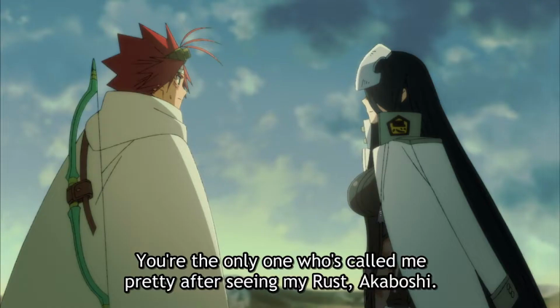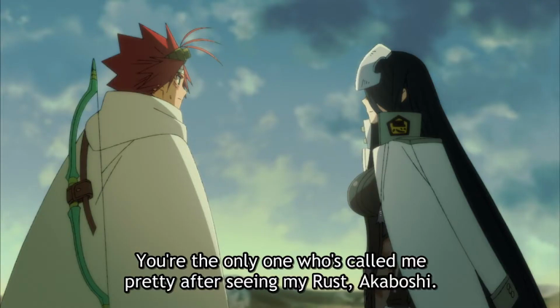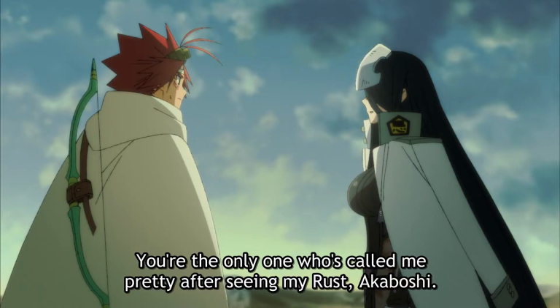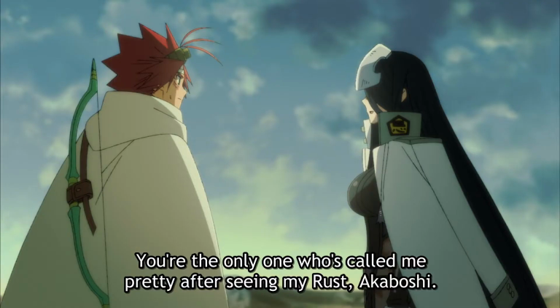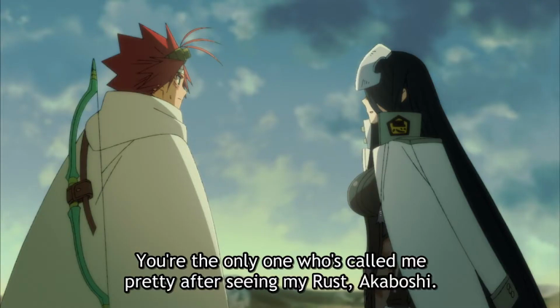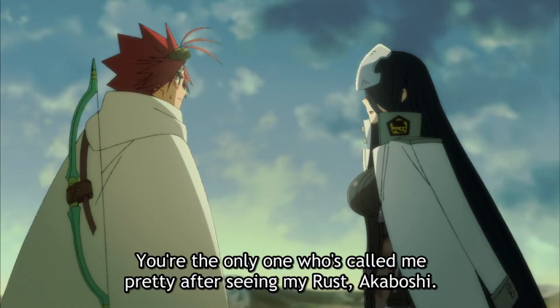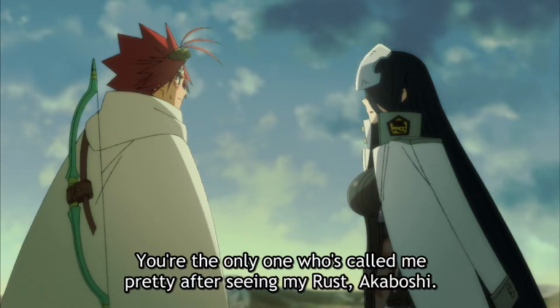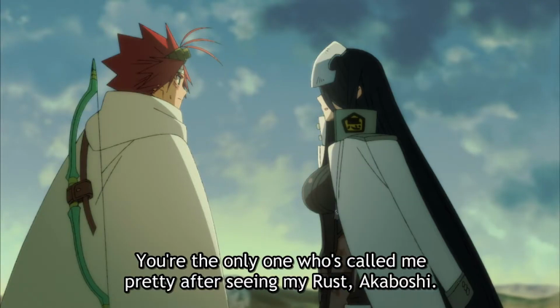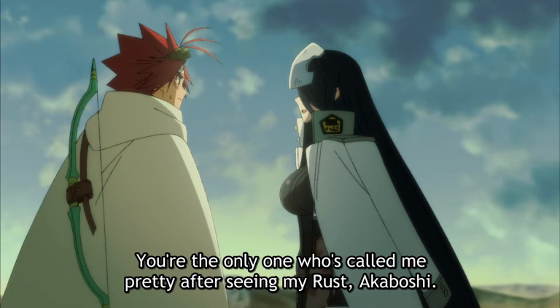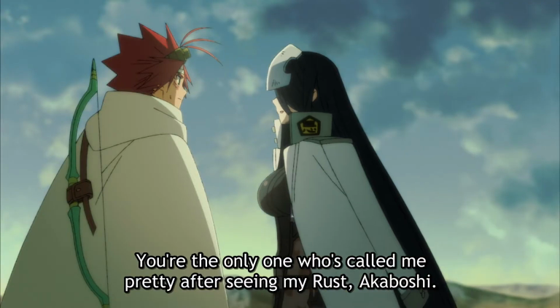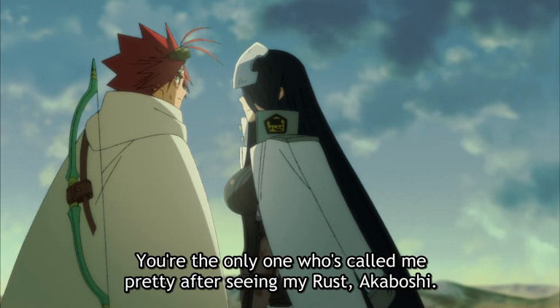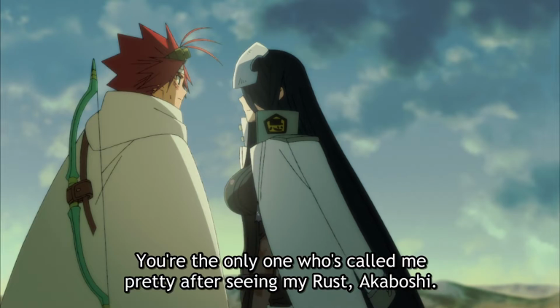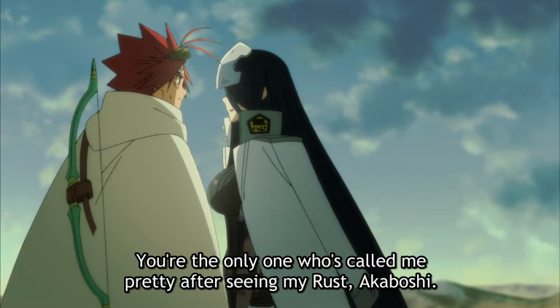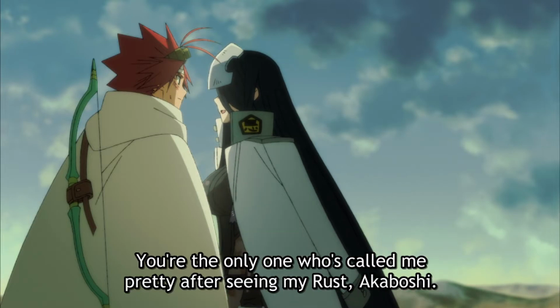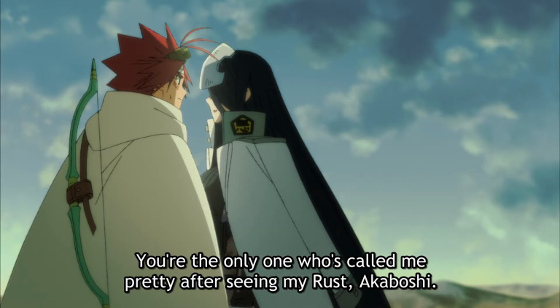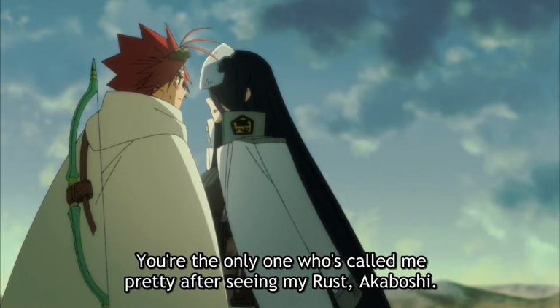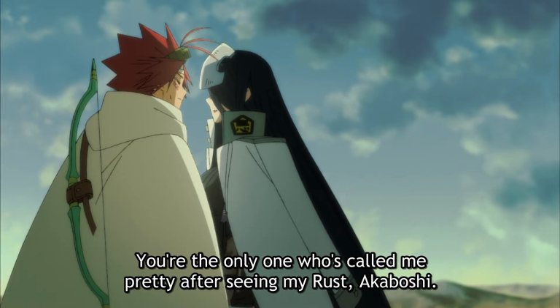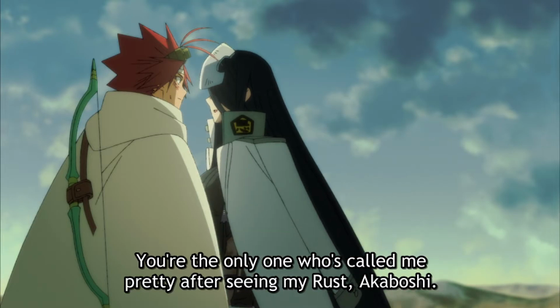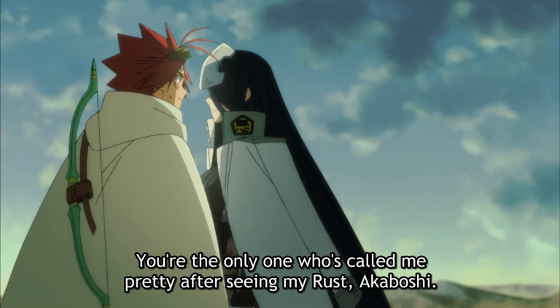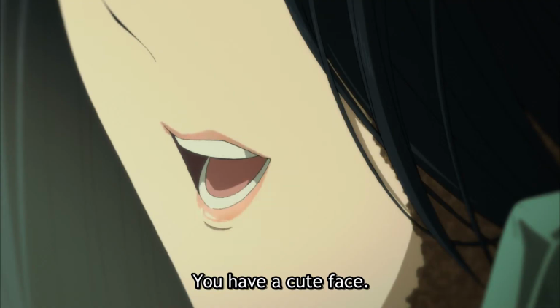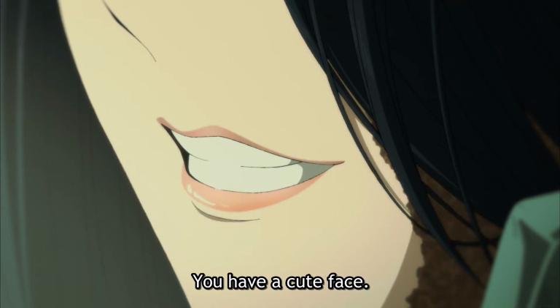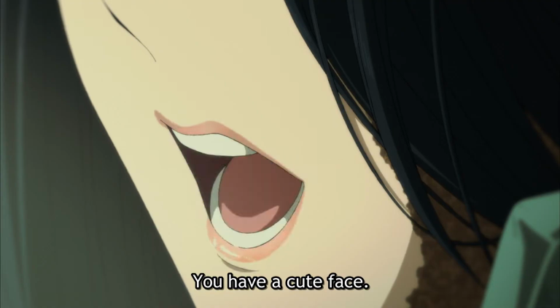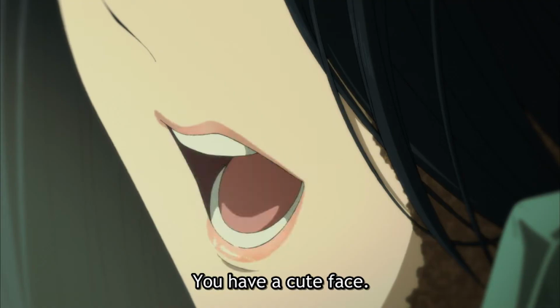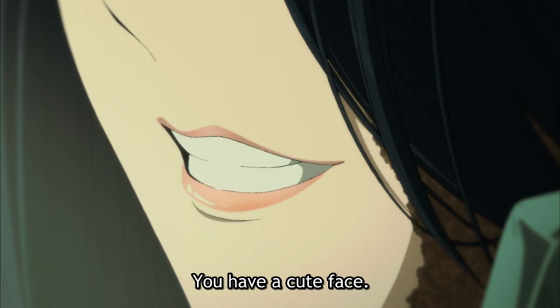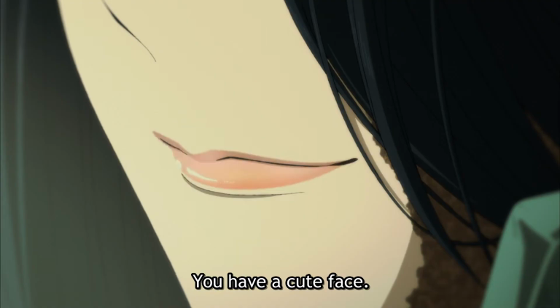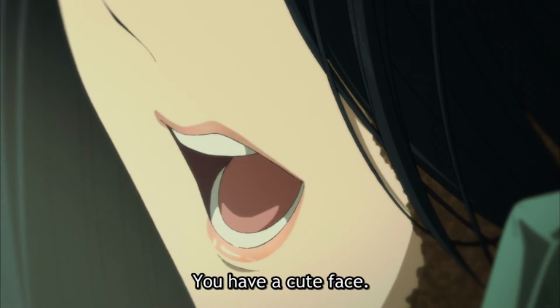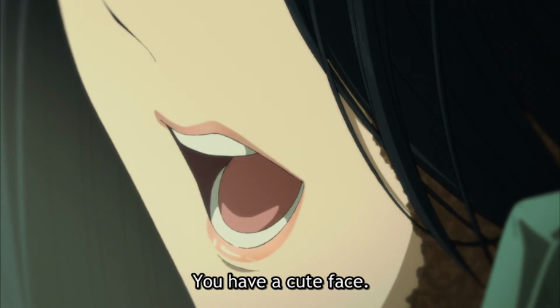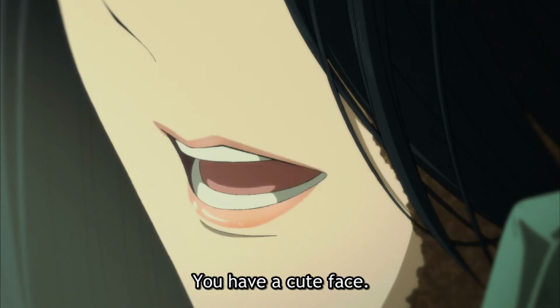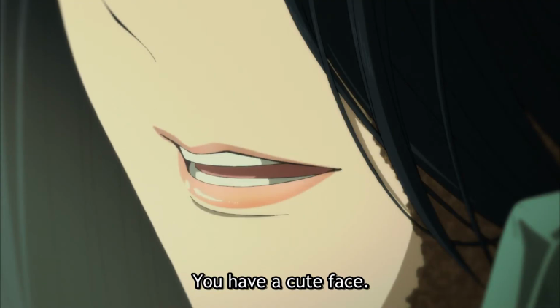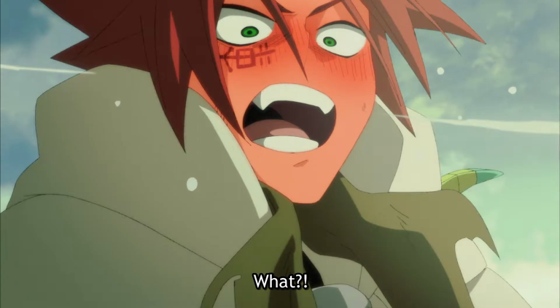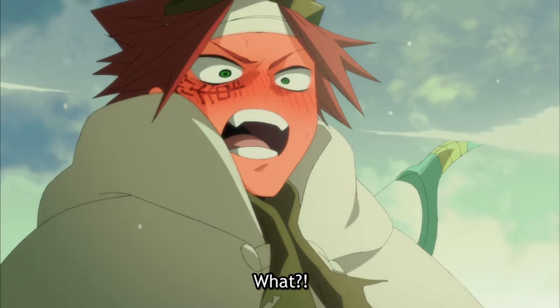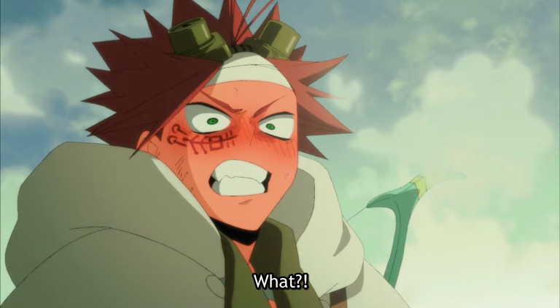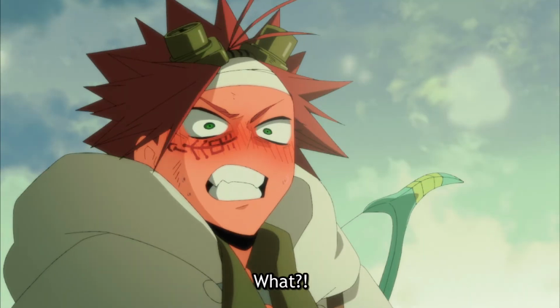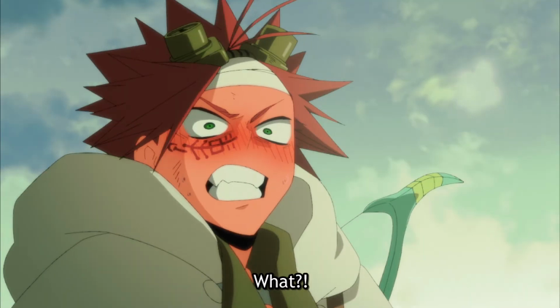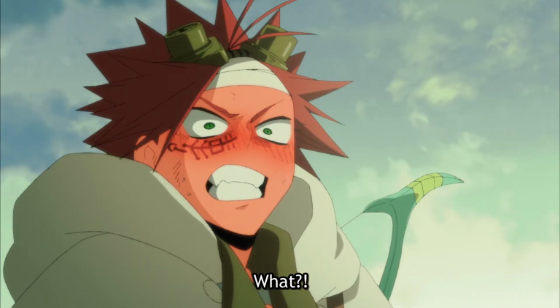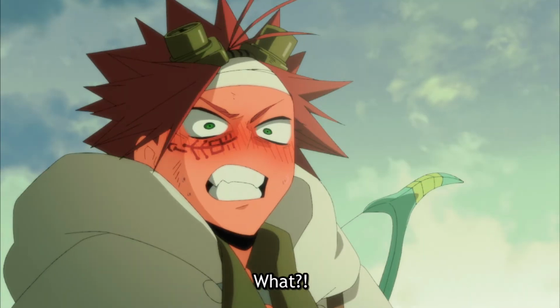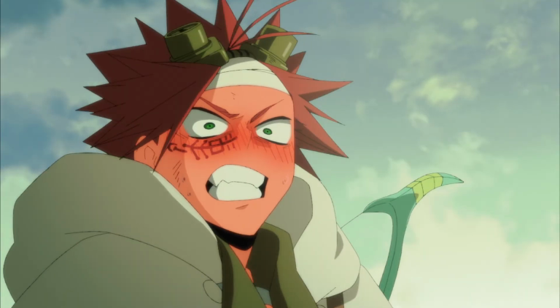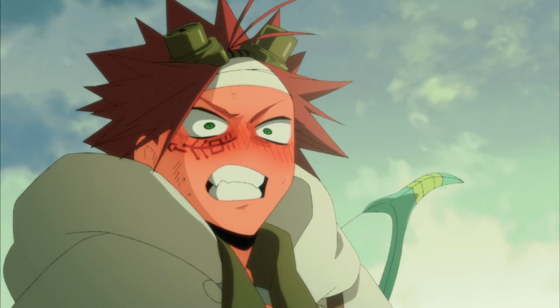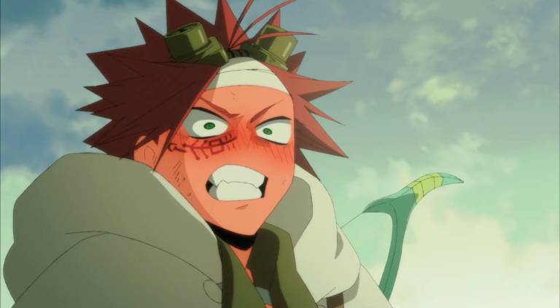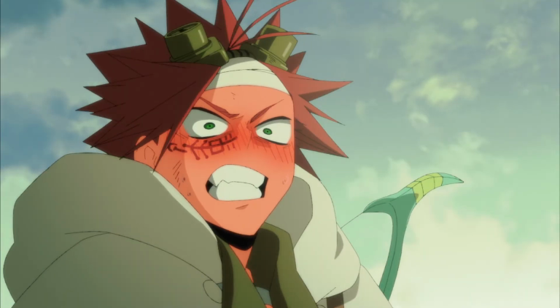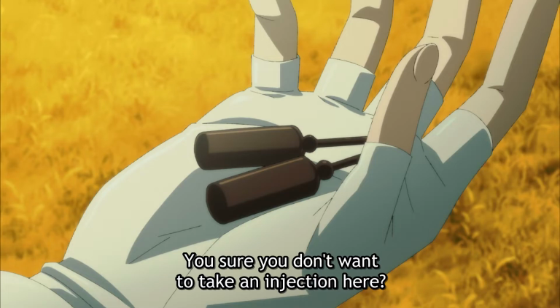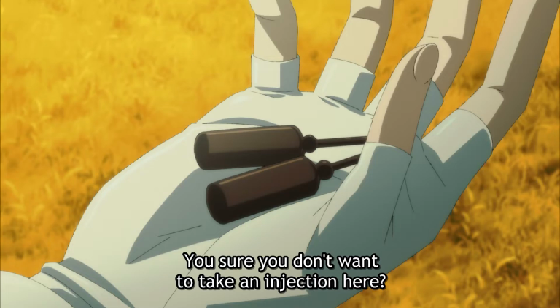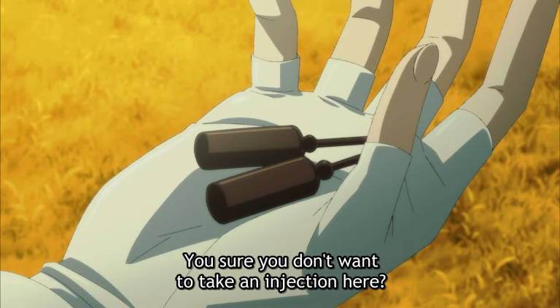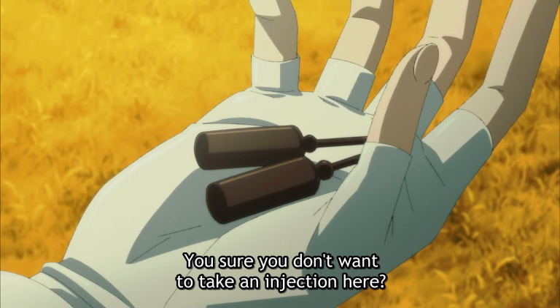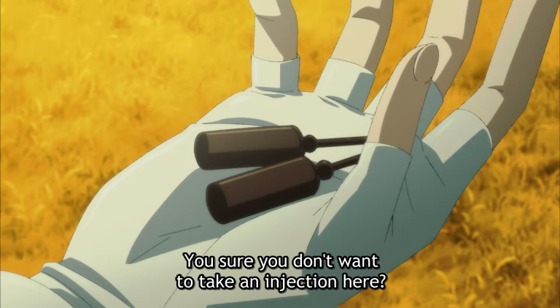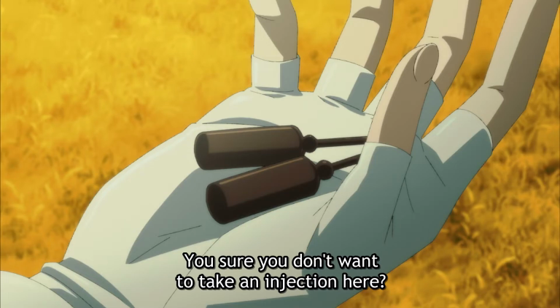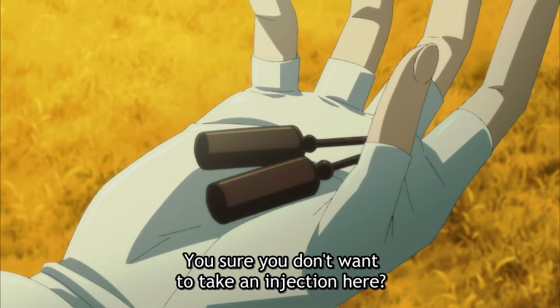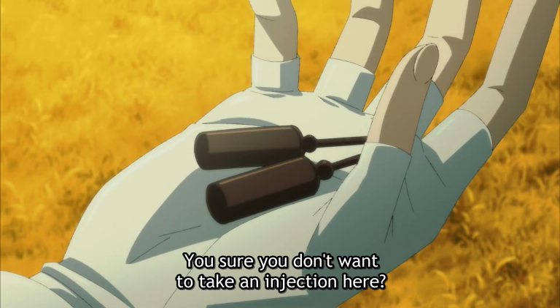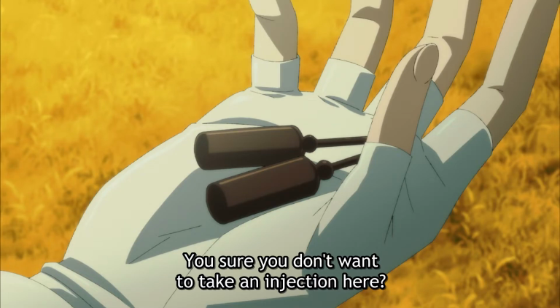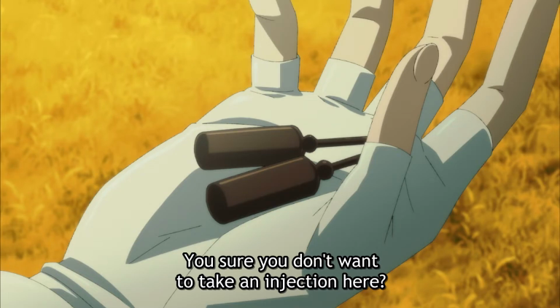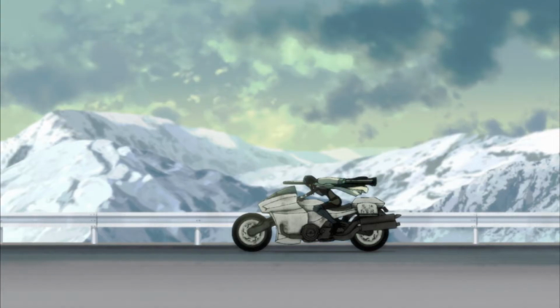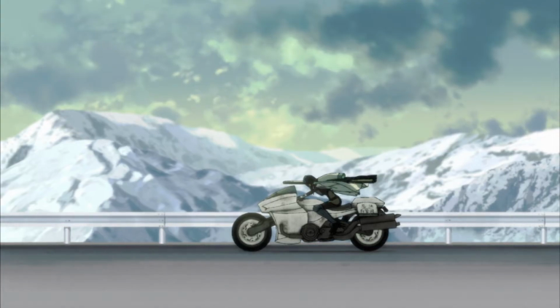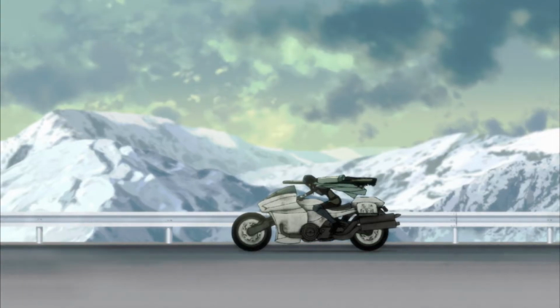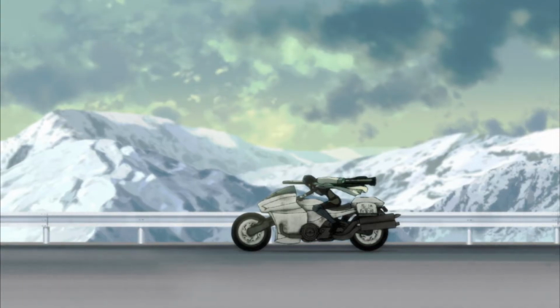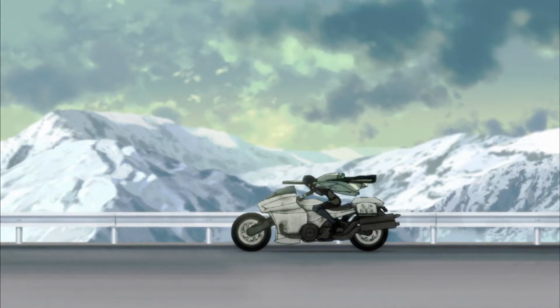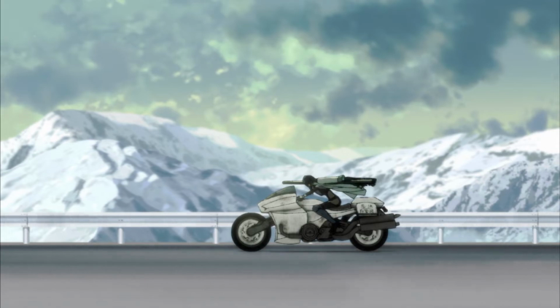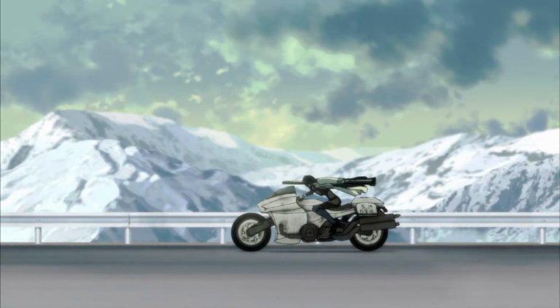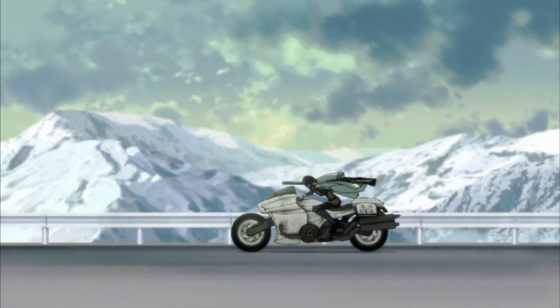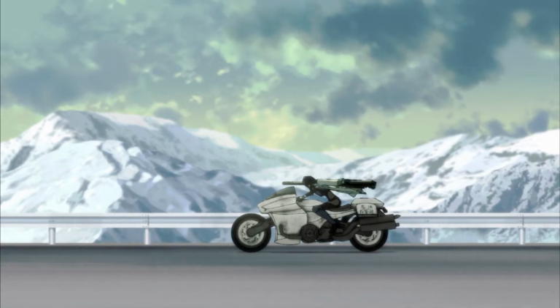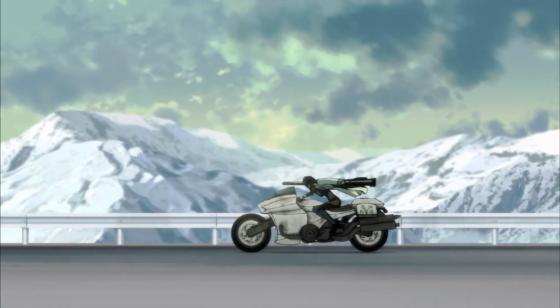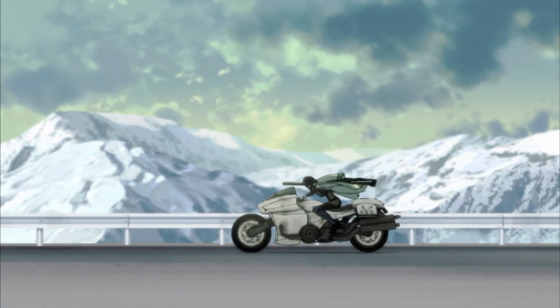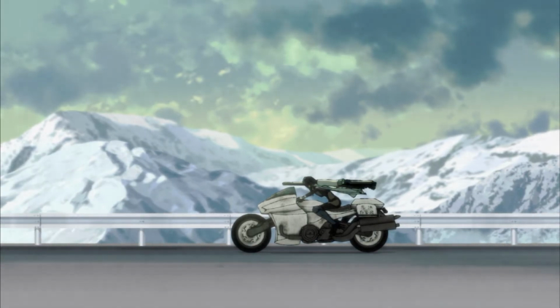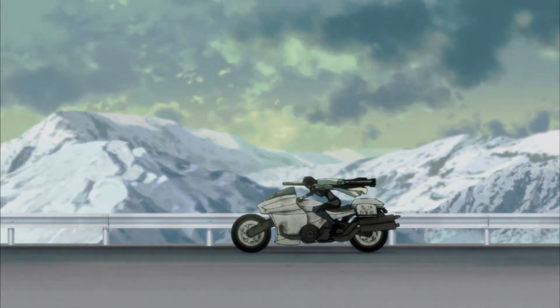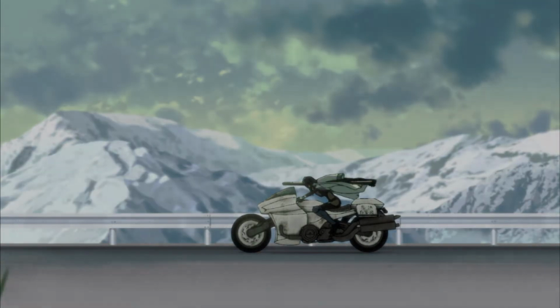Pawuu has a change of heart about Bisco, even calling him cute, before she leaves for Imihama with some of Milo's anti-rust serum to cure Jabi.